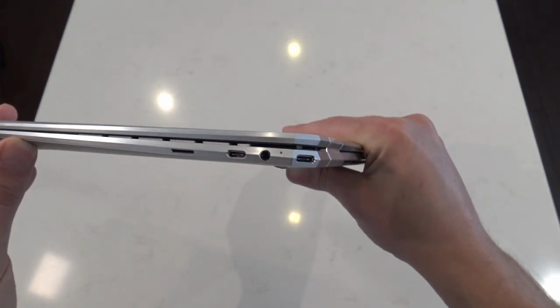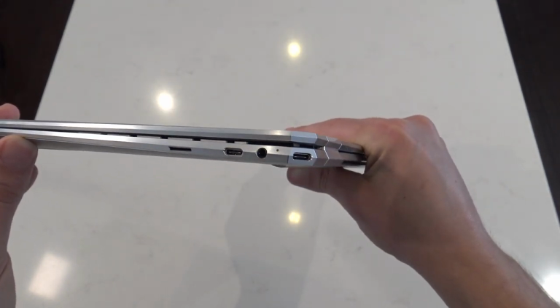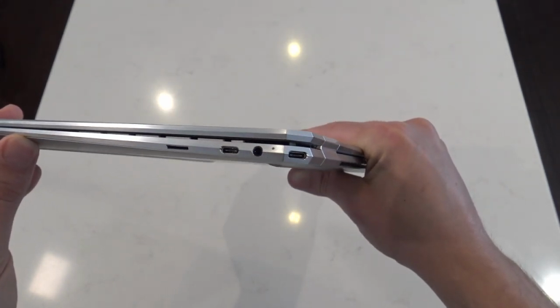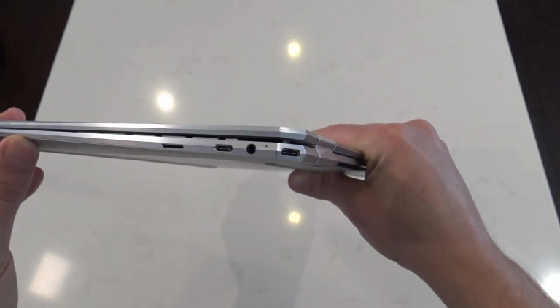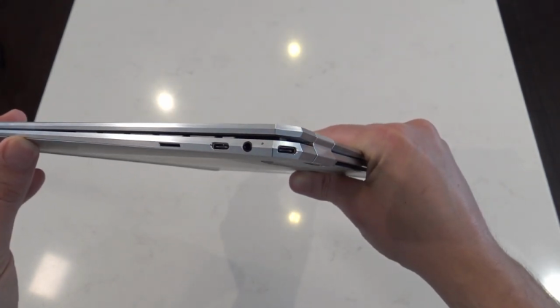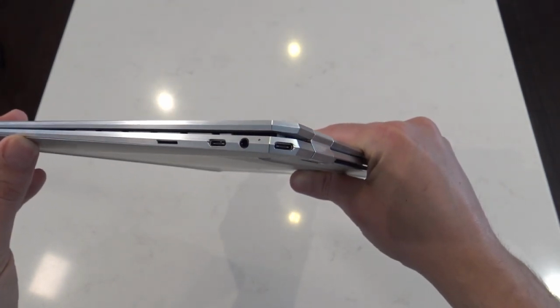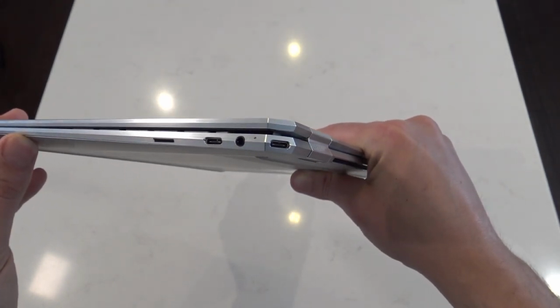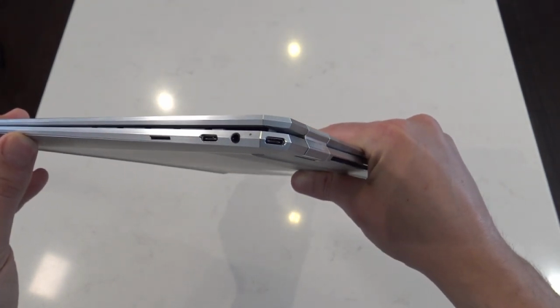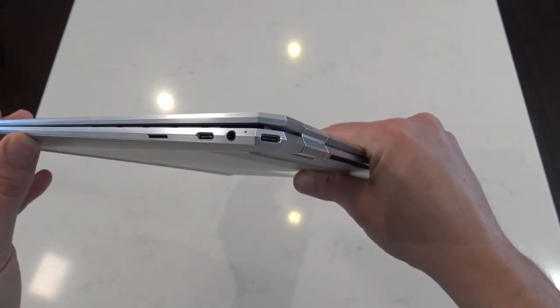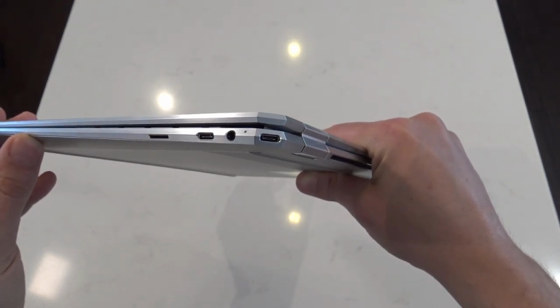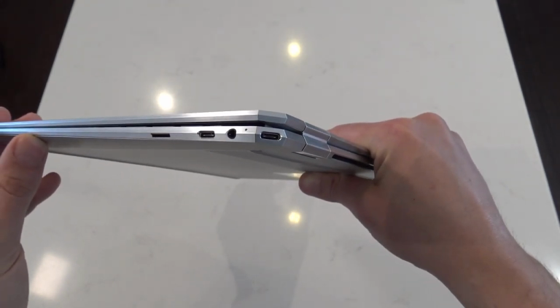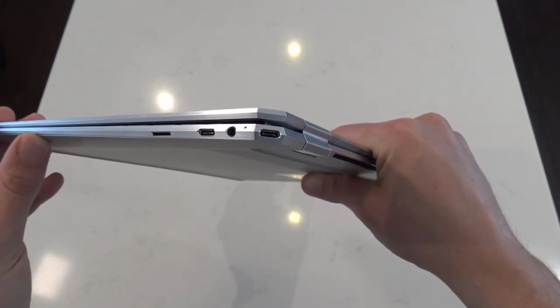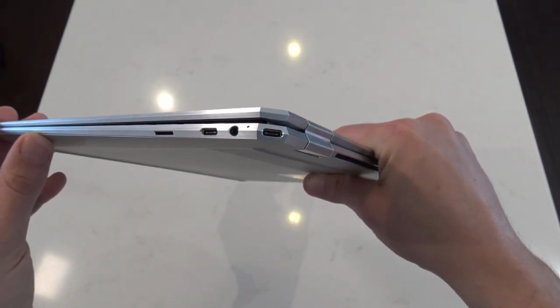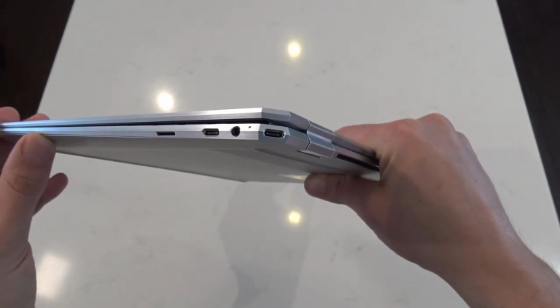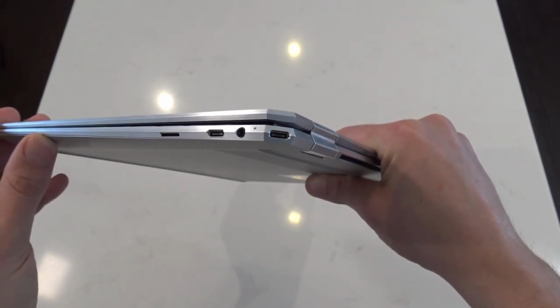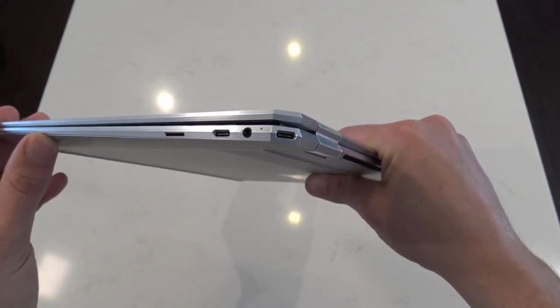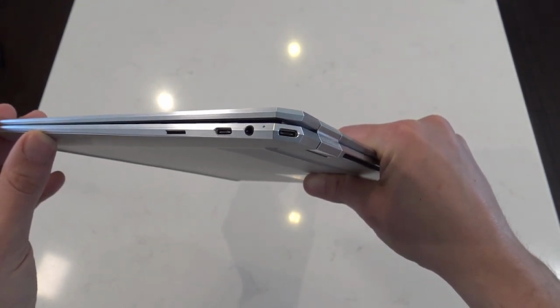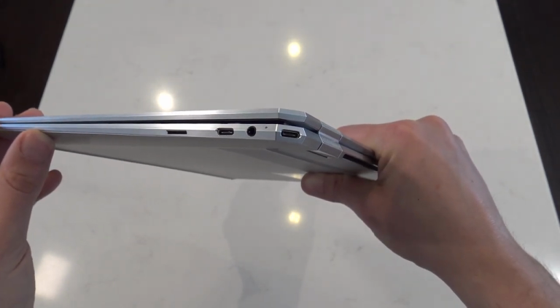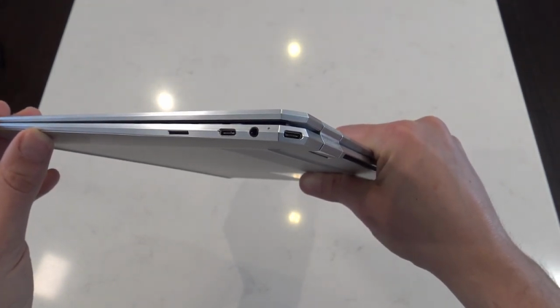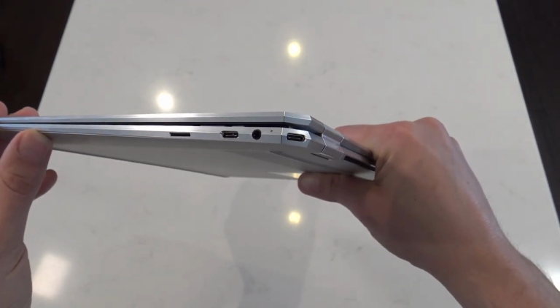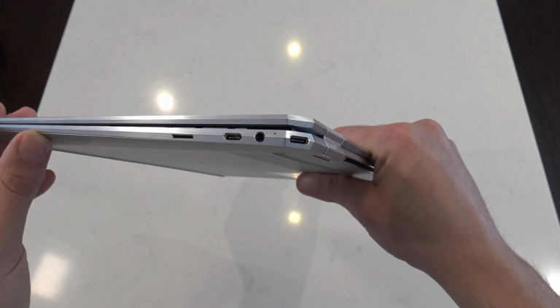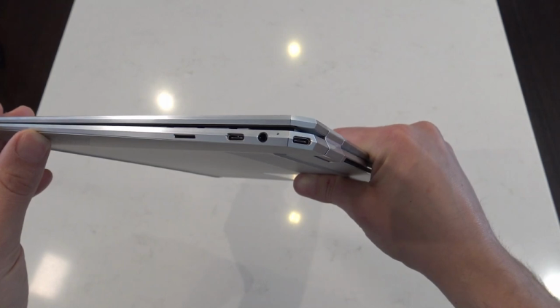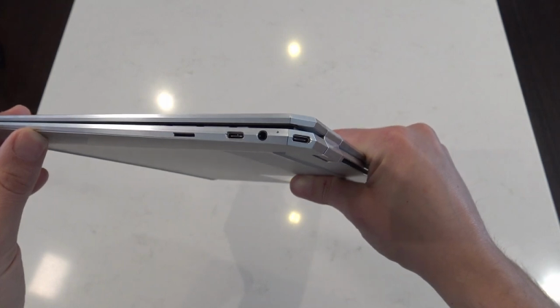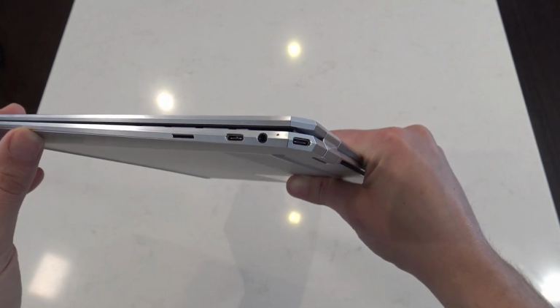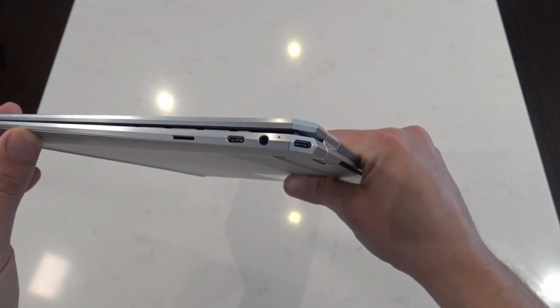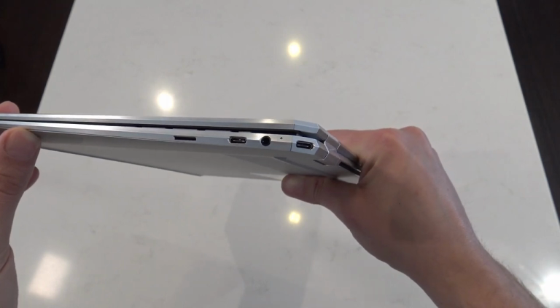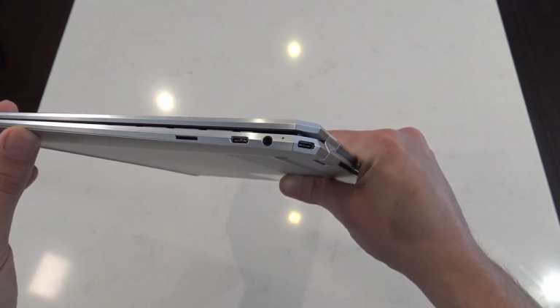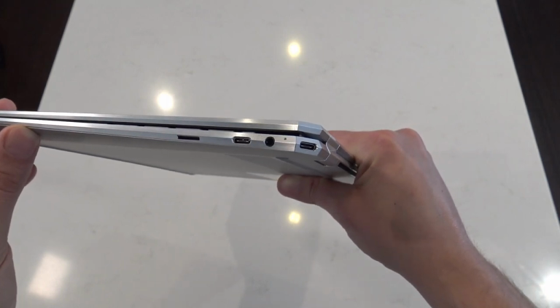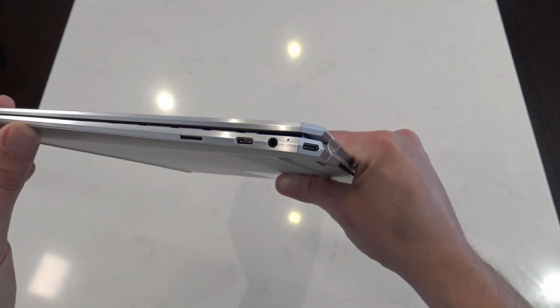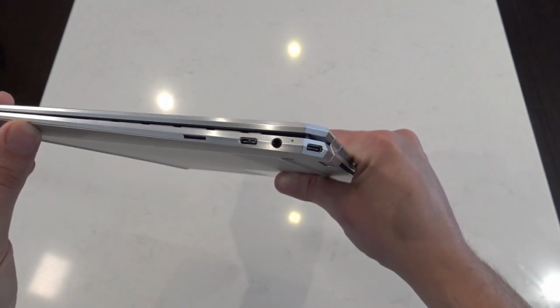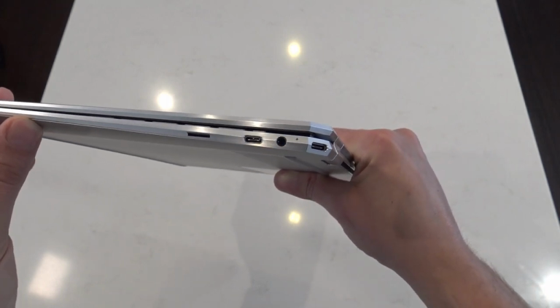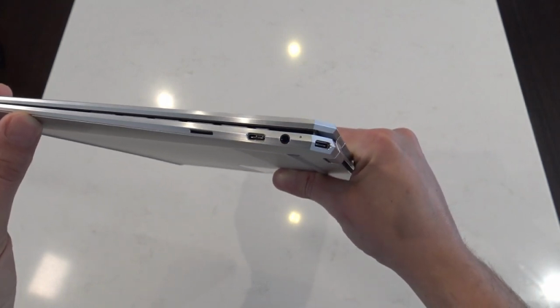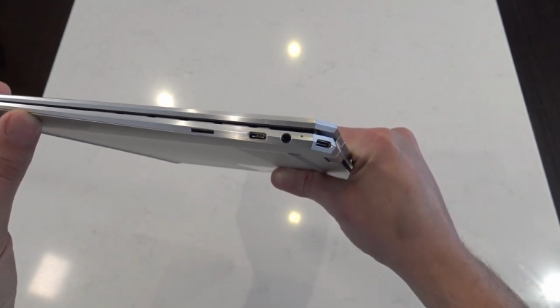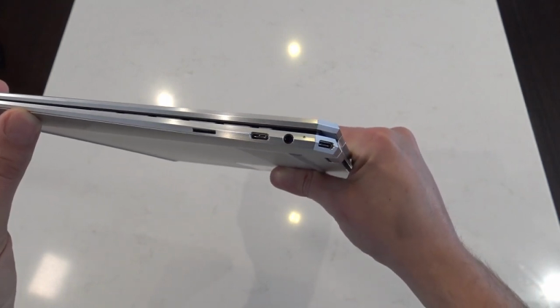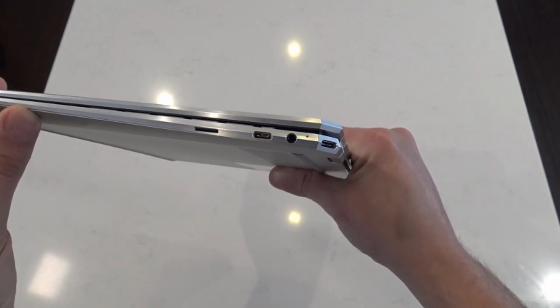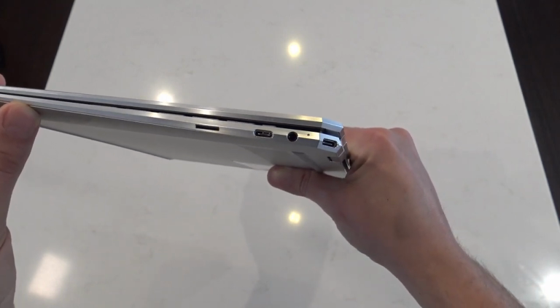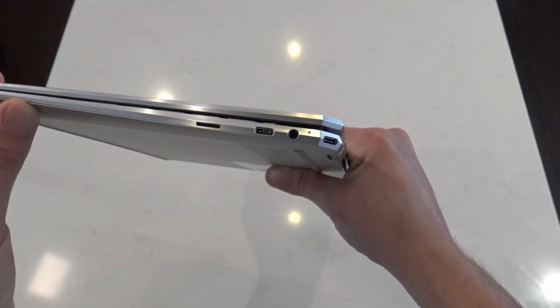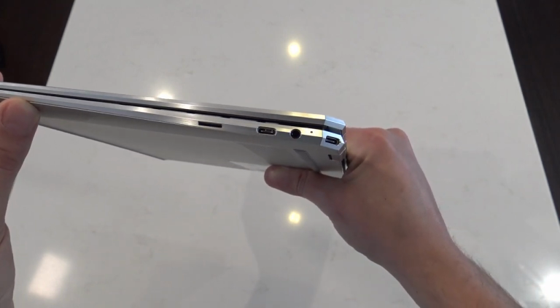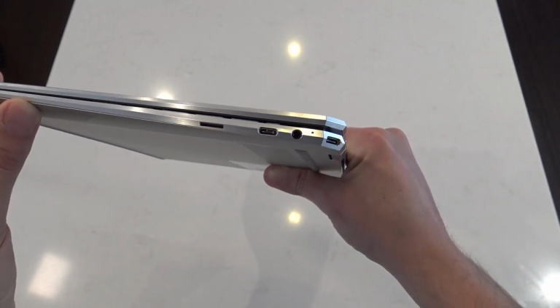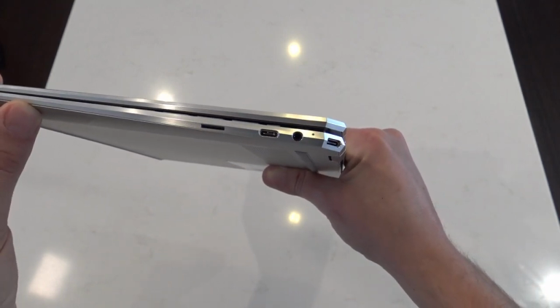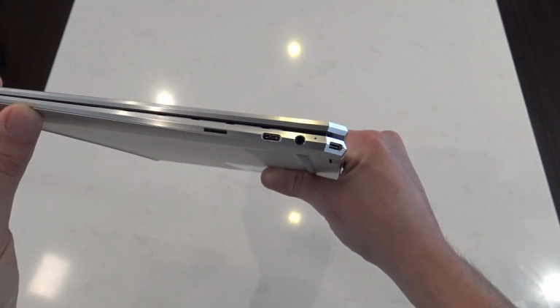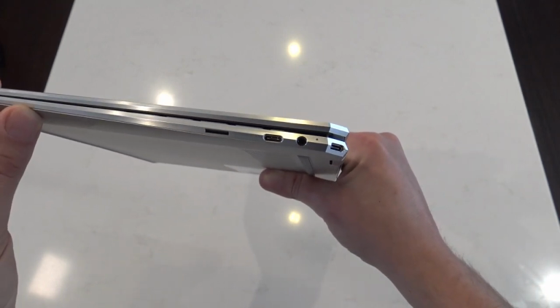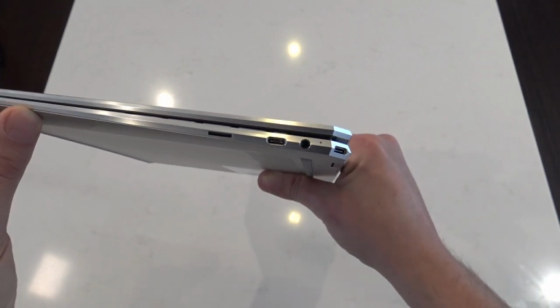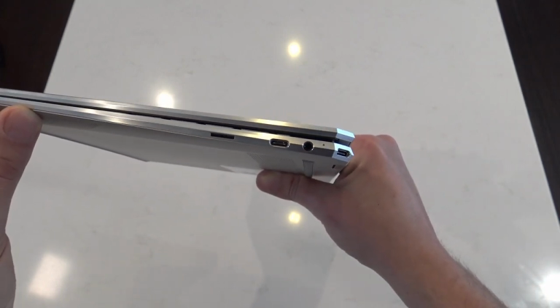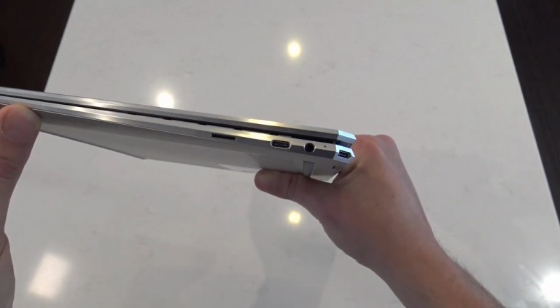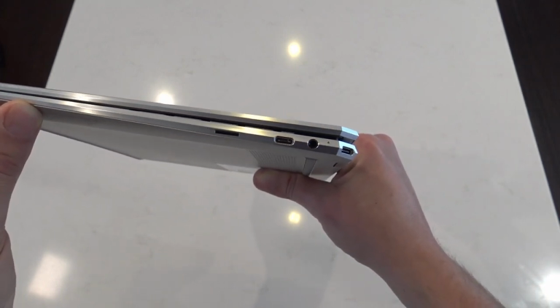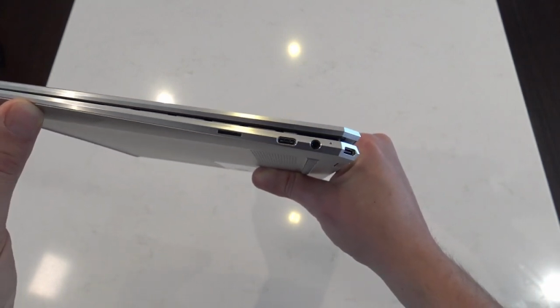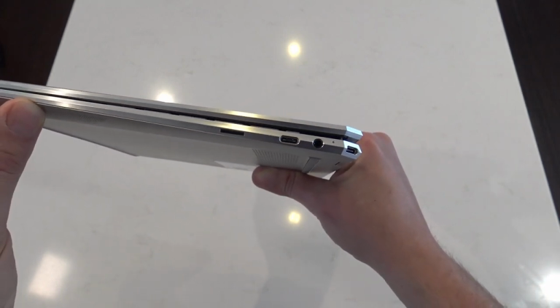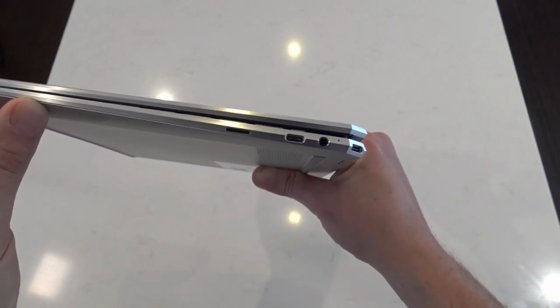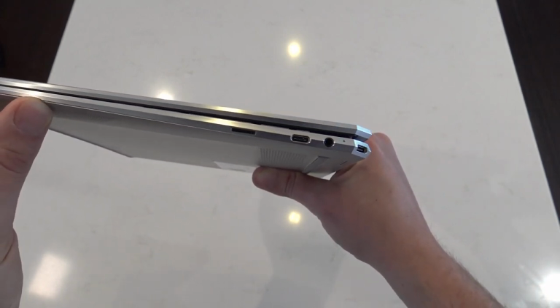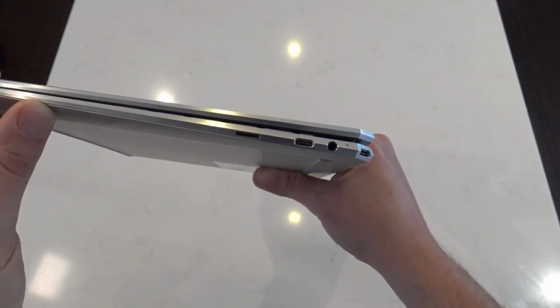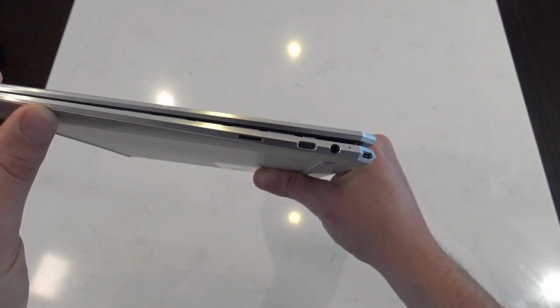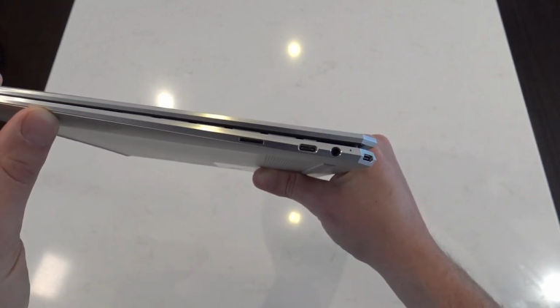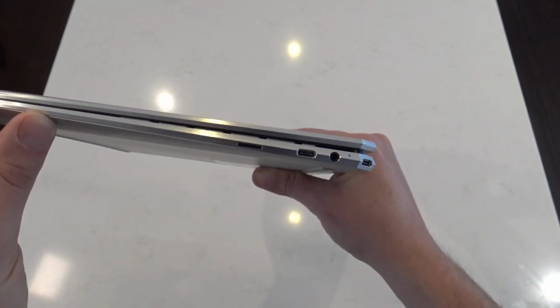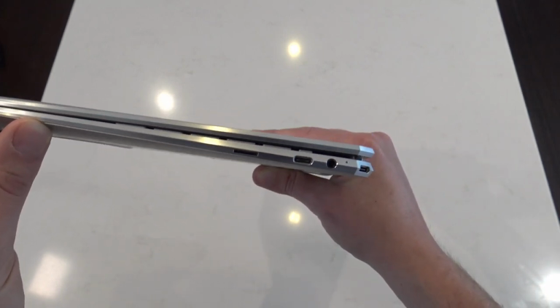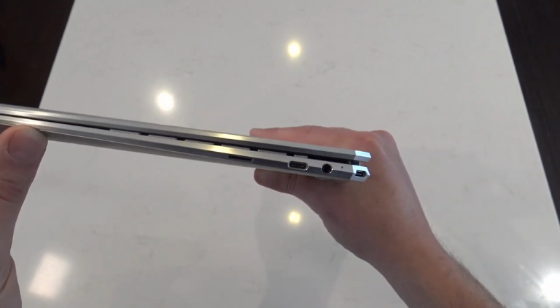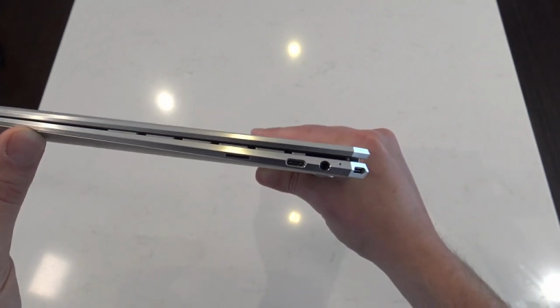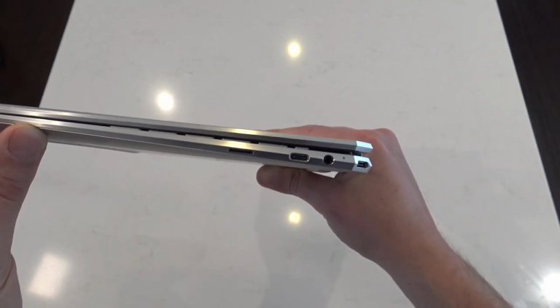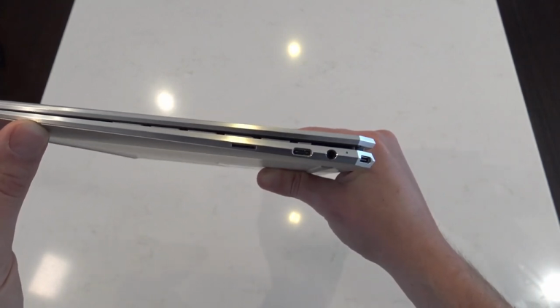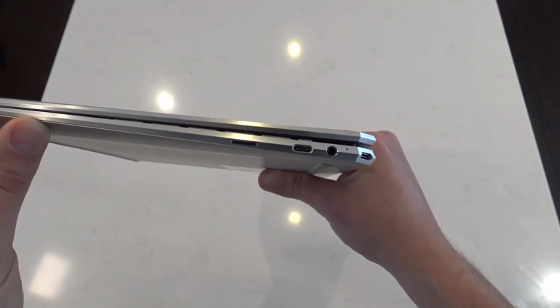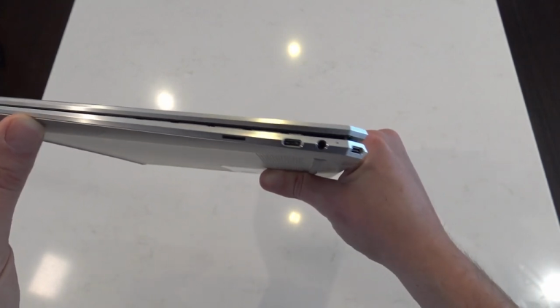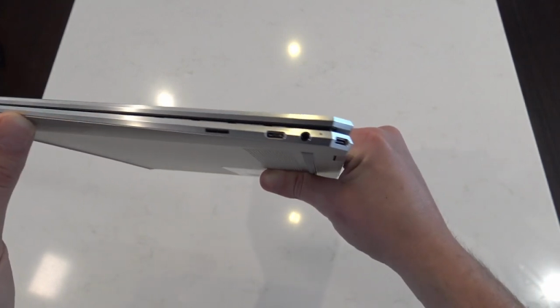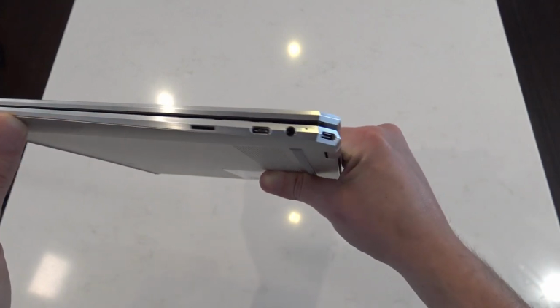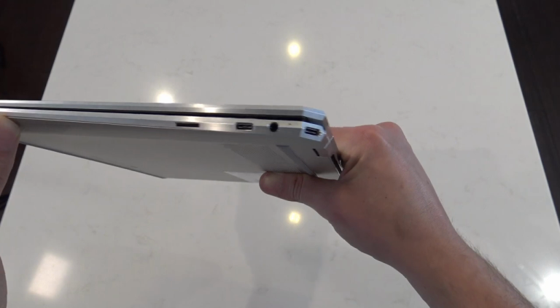If you look at some of the ports, we have Thunderbolt 4 and there's two of them. Of course, the courage to include the headphone jack as well as a micro SD card slot.